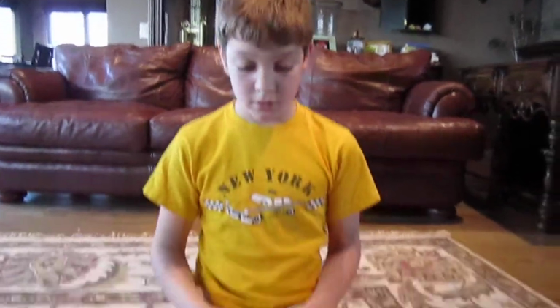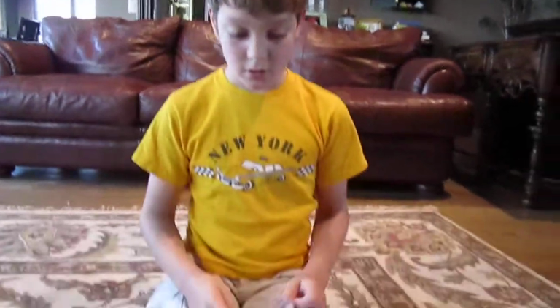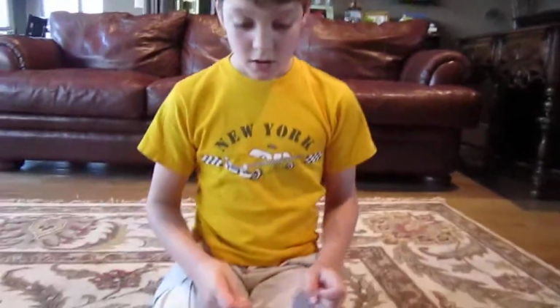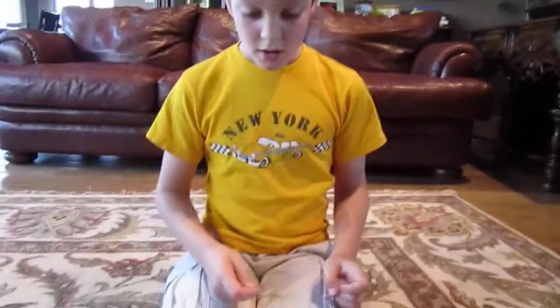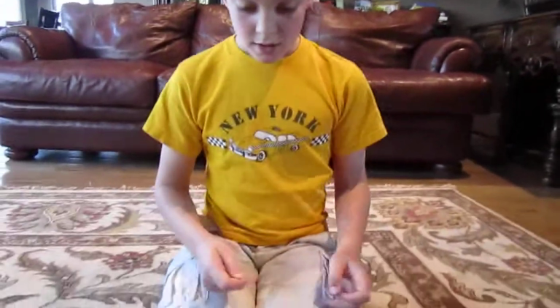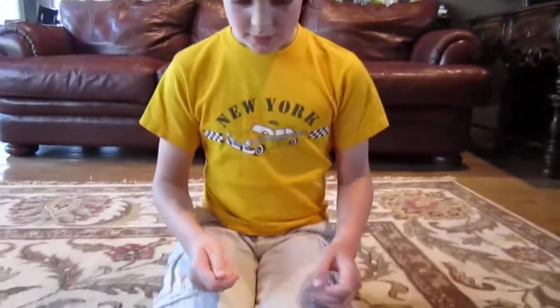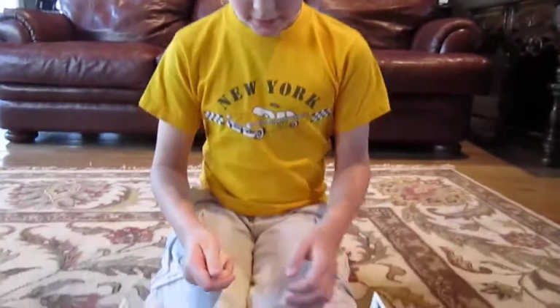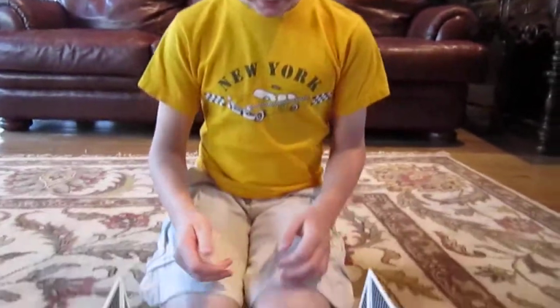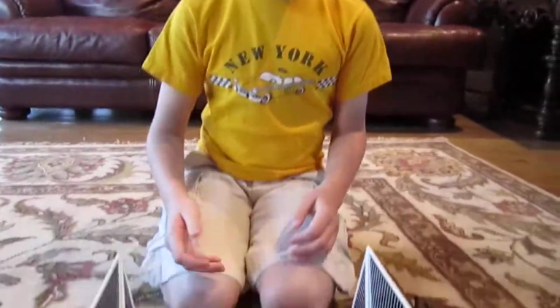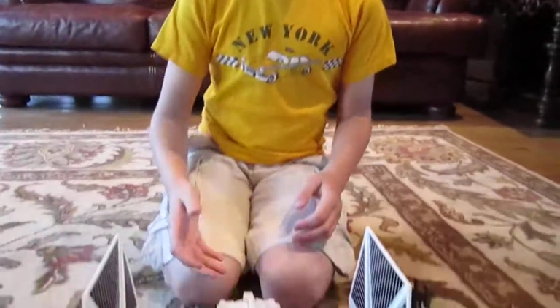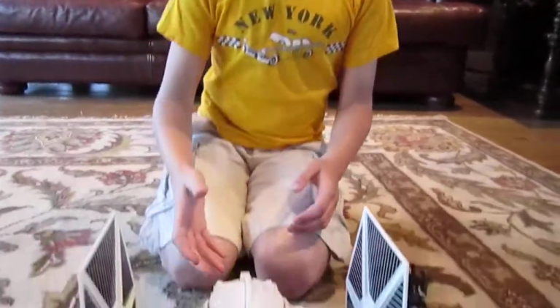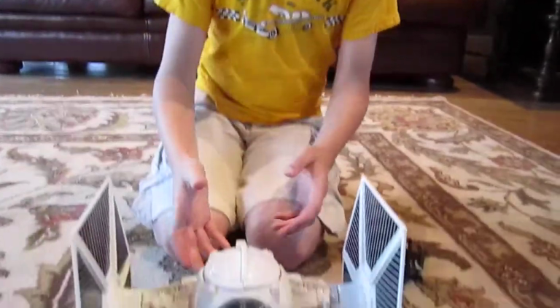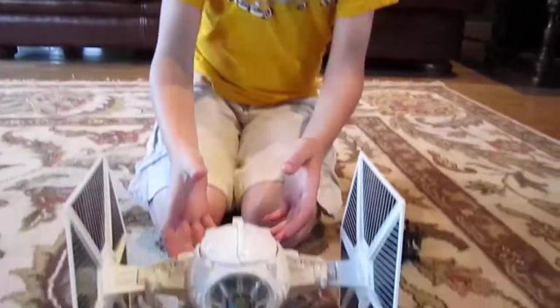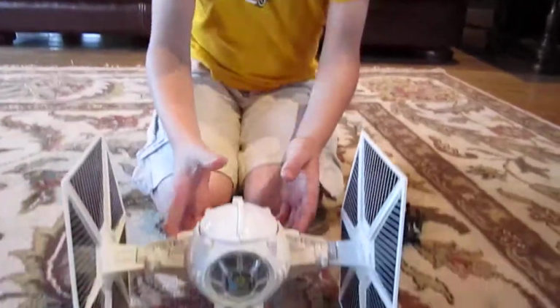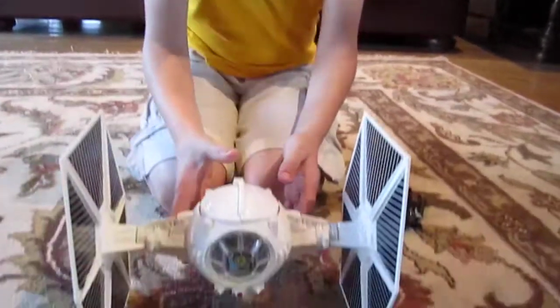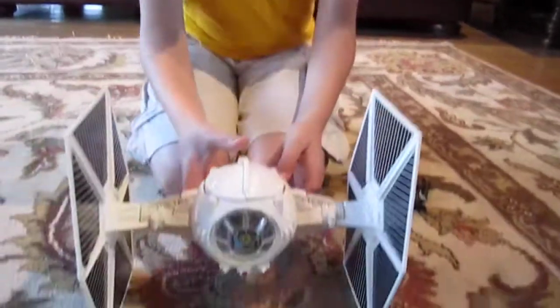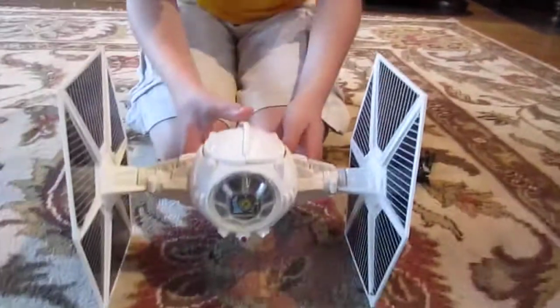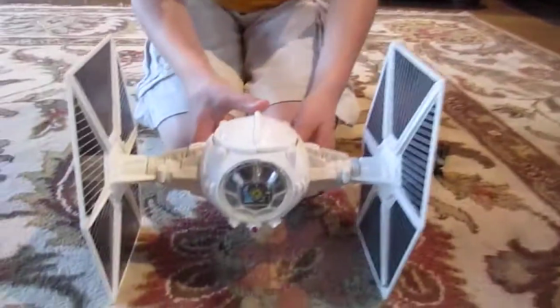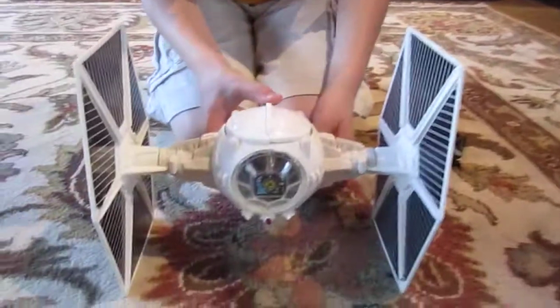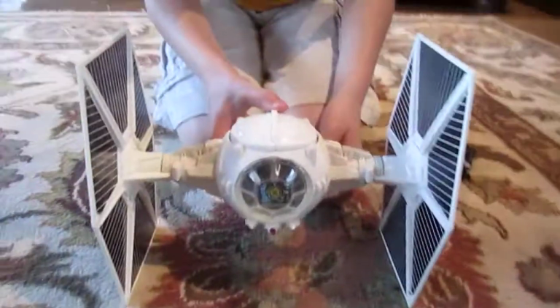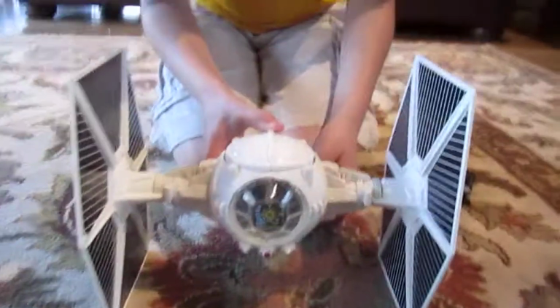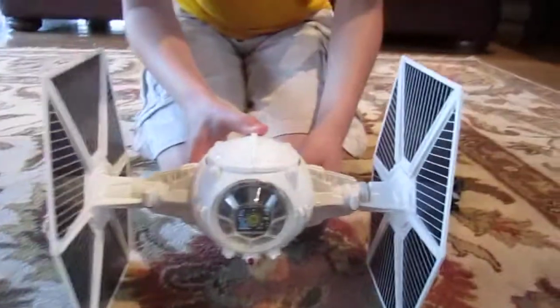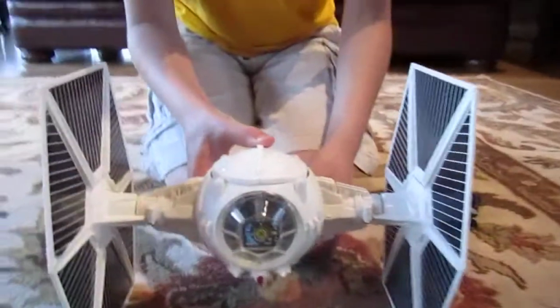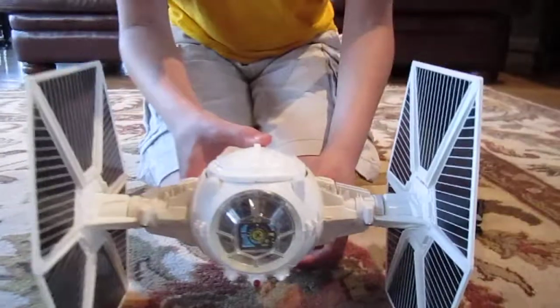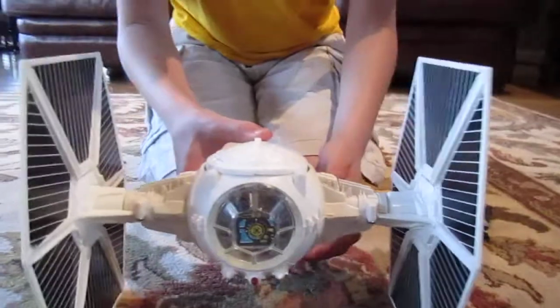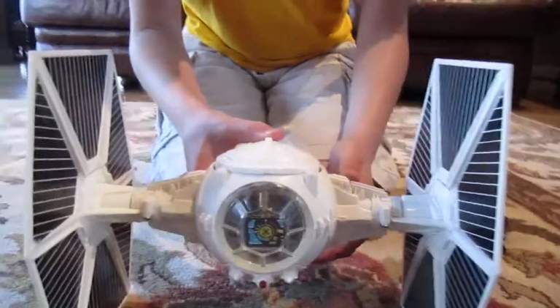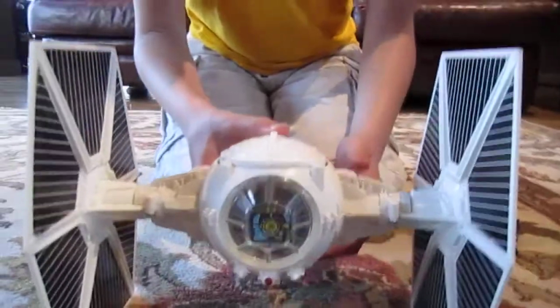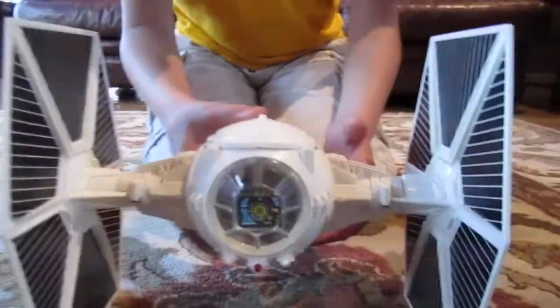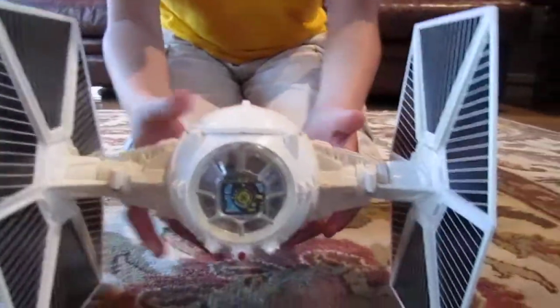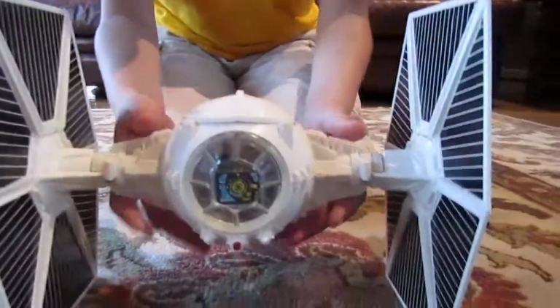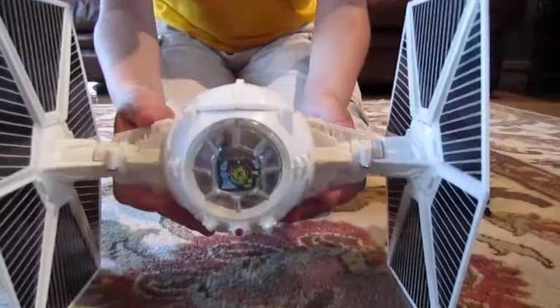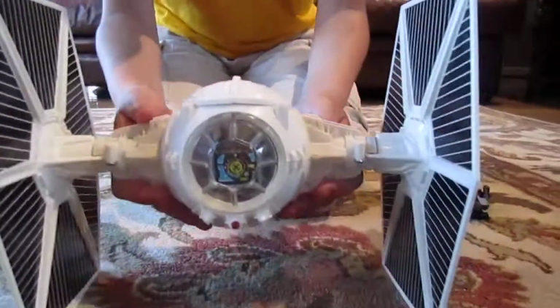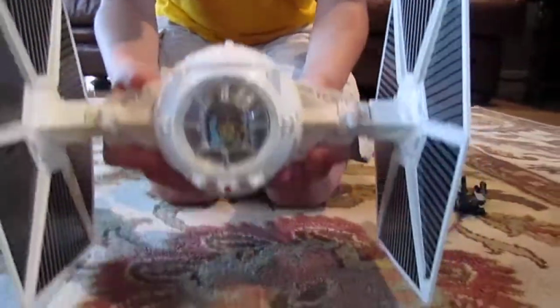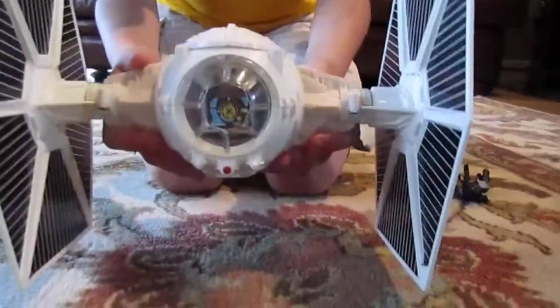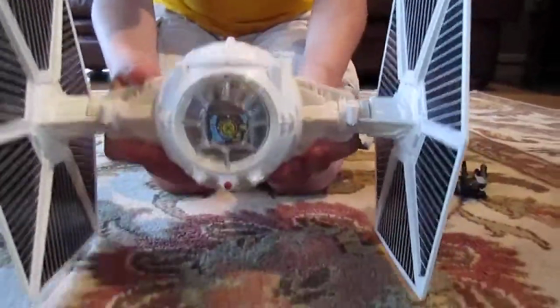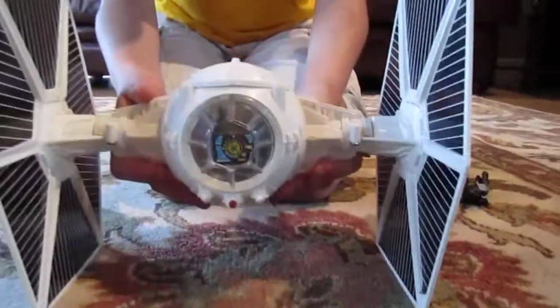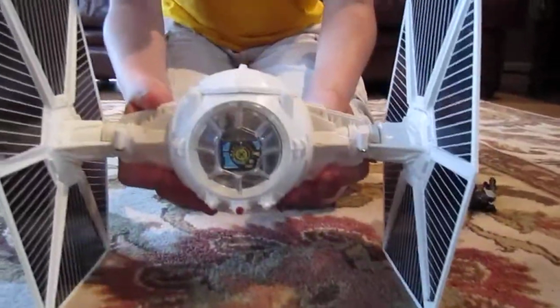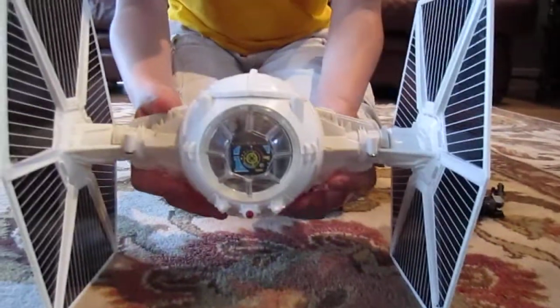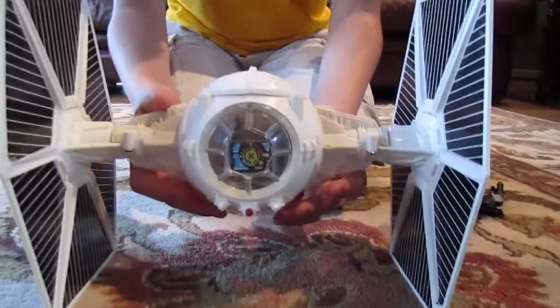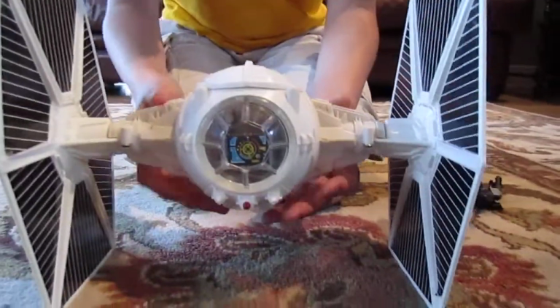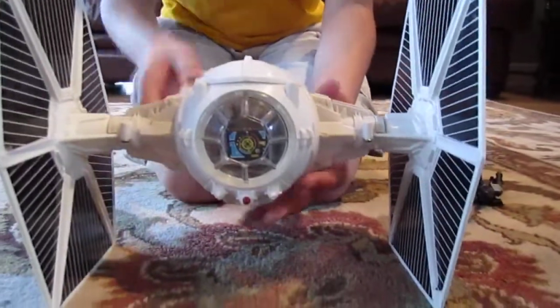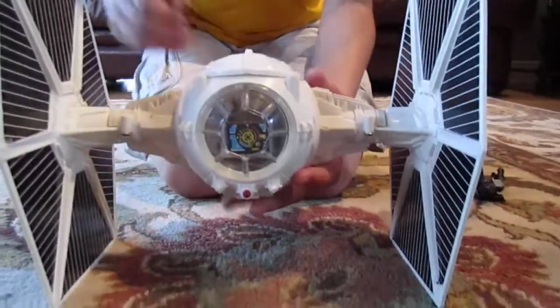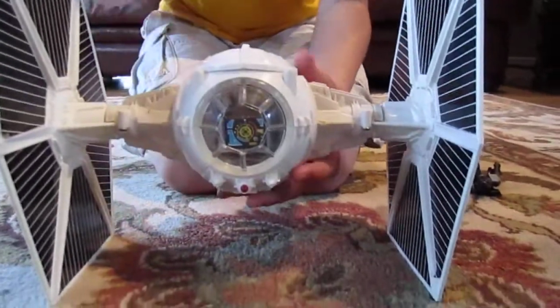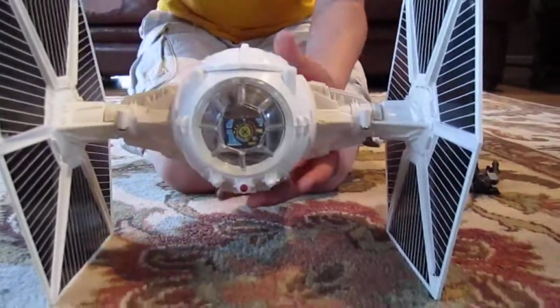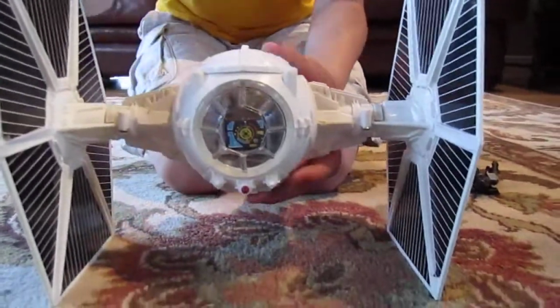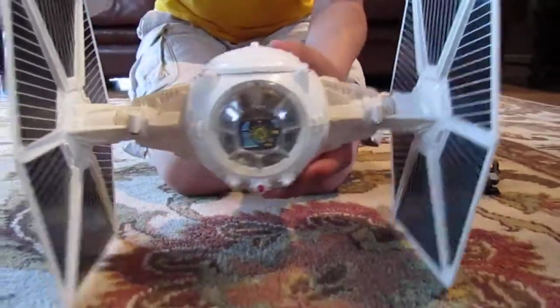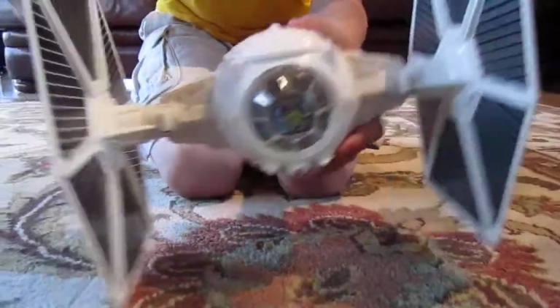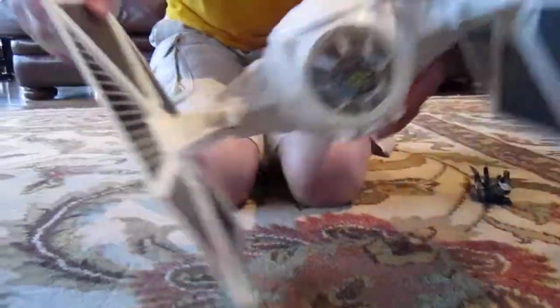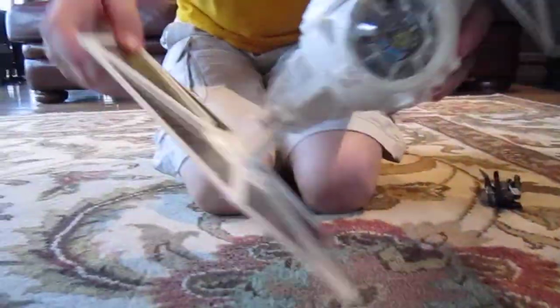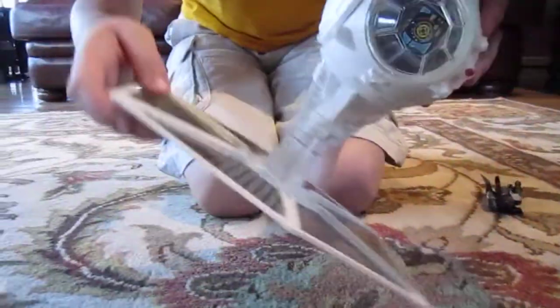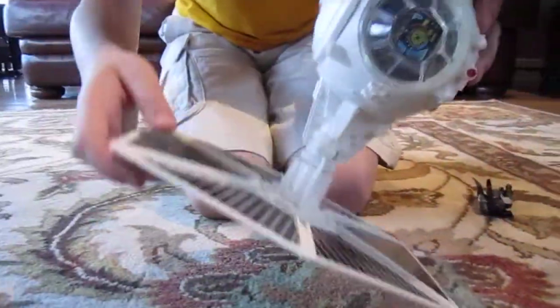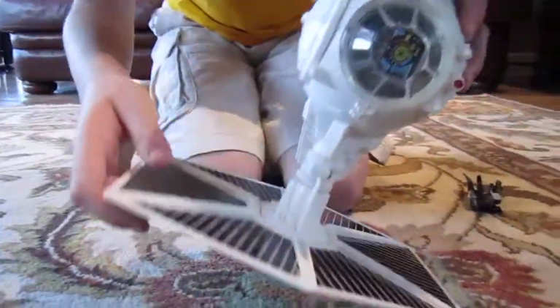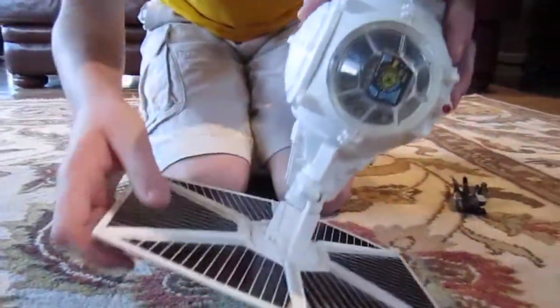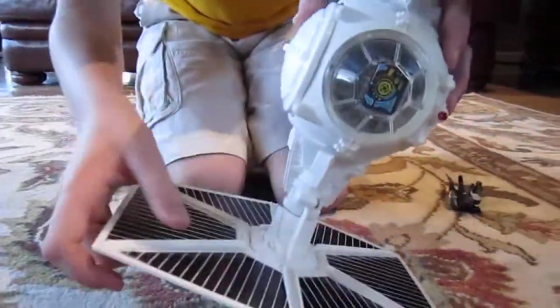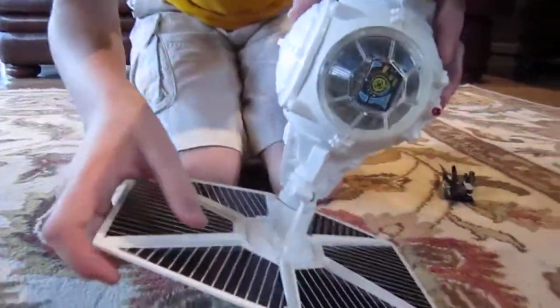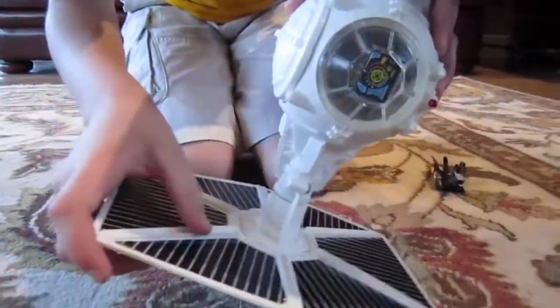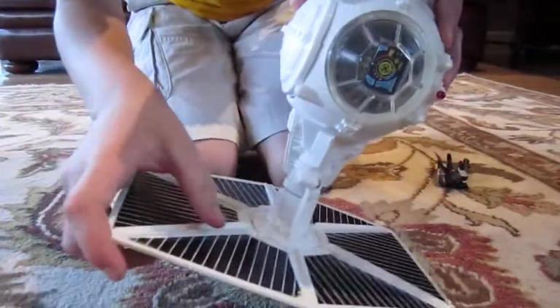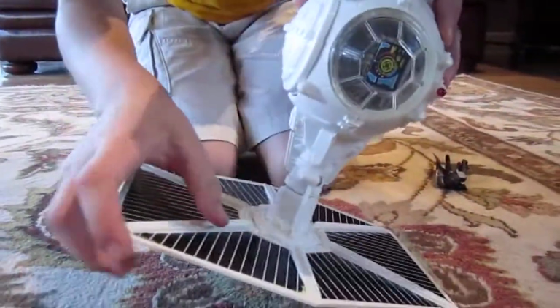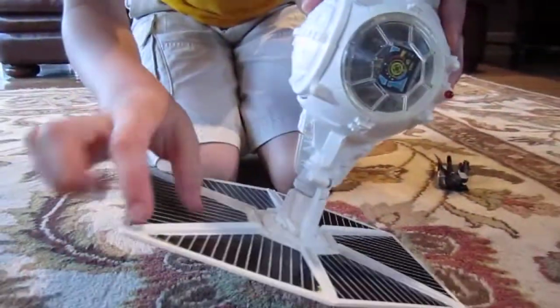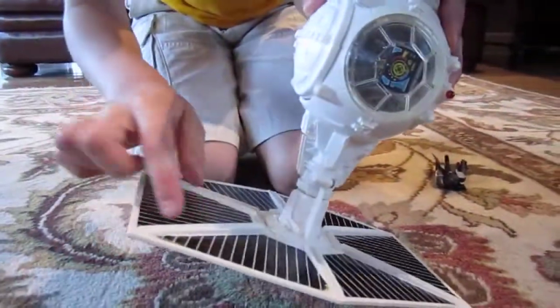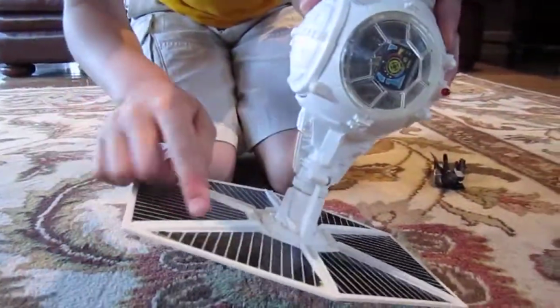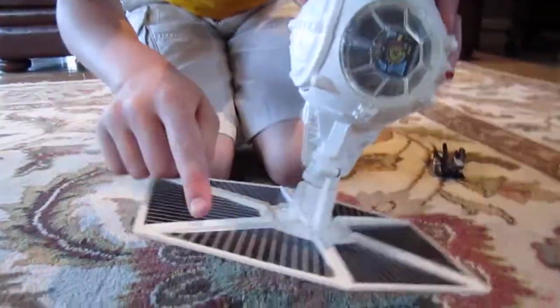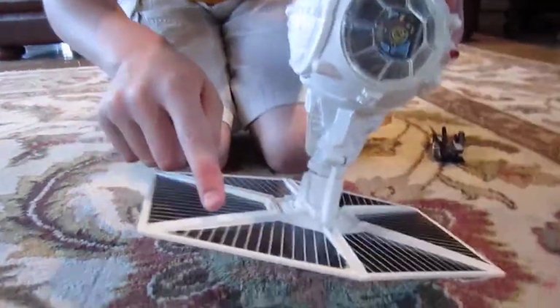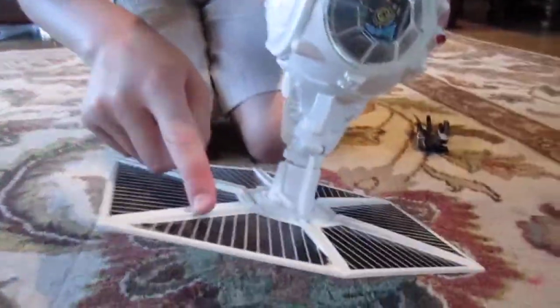This is the Imperial TIE Fighter. It's pretty big and it has really good detail.